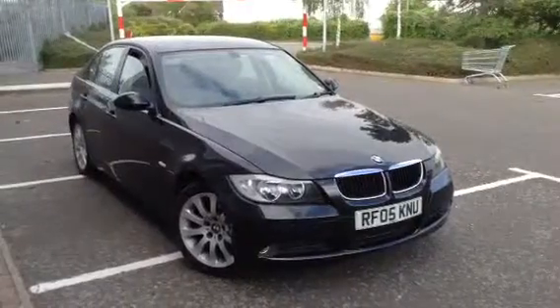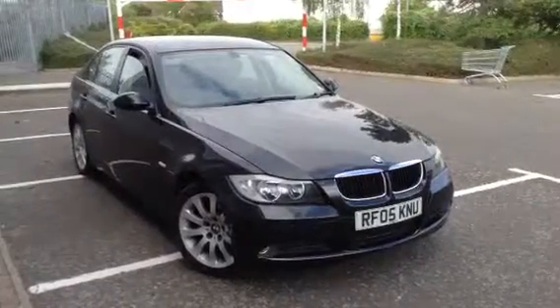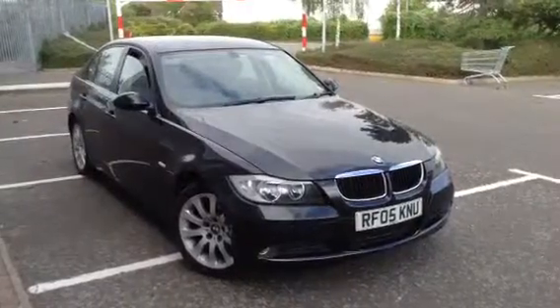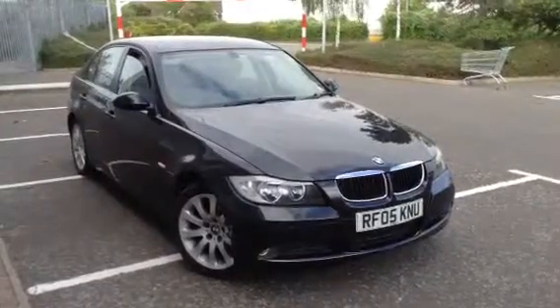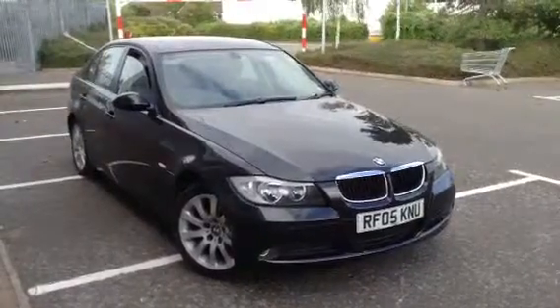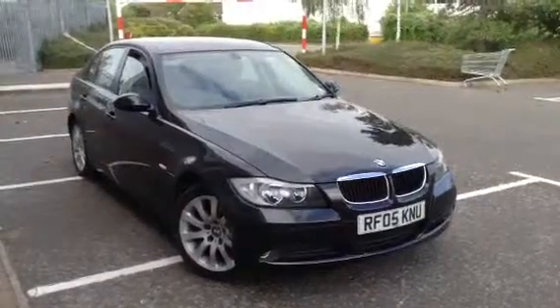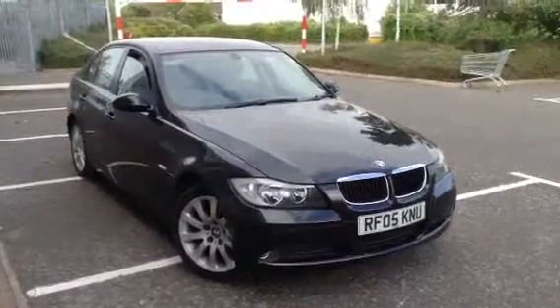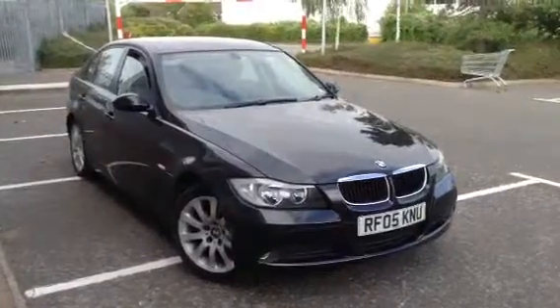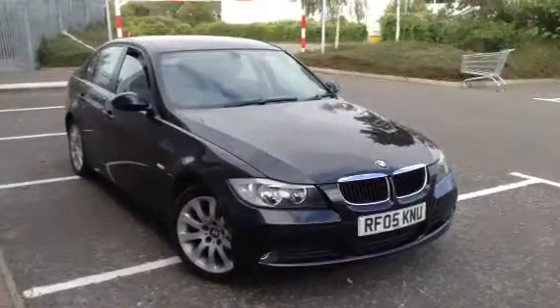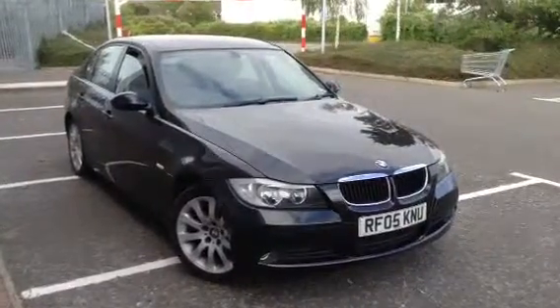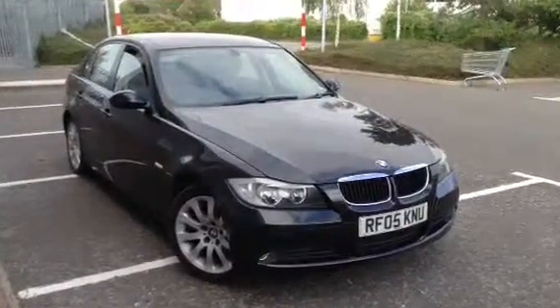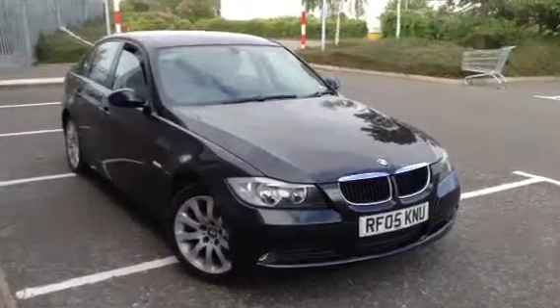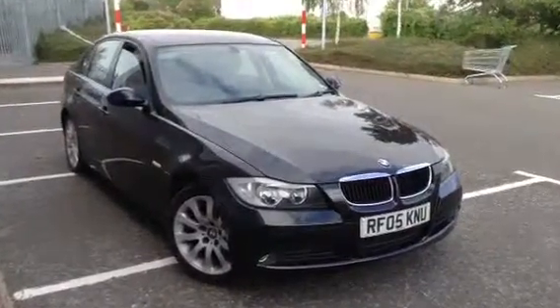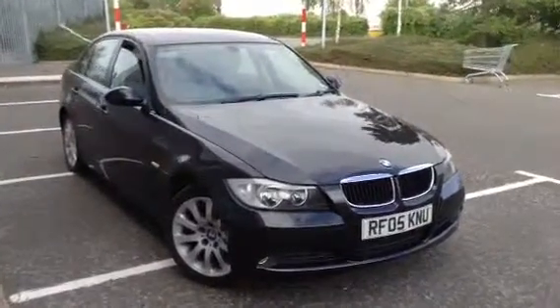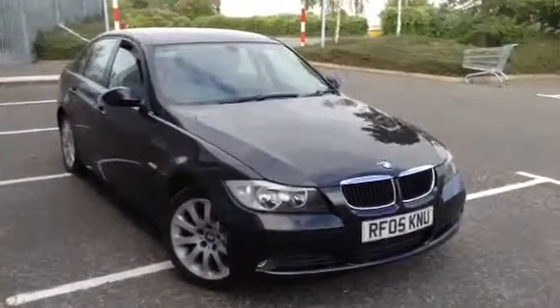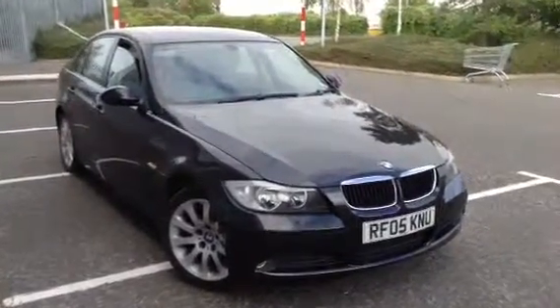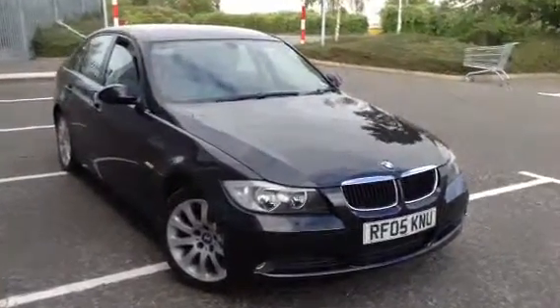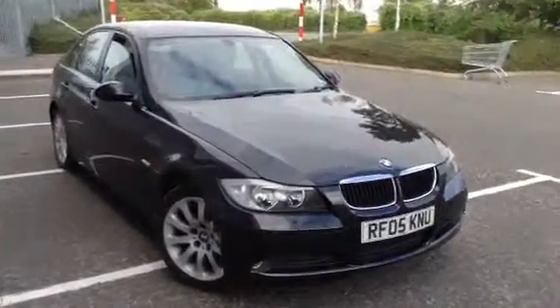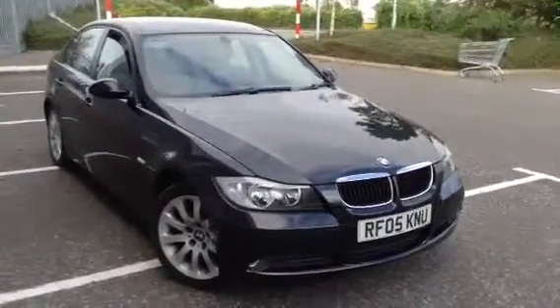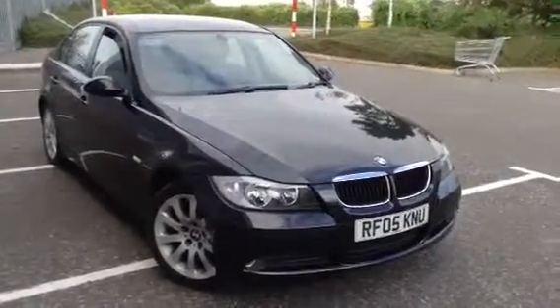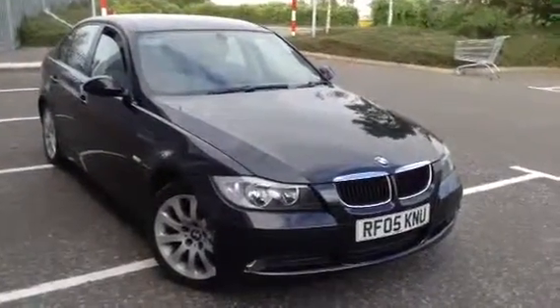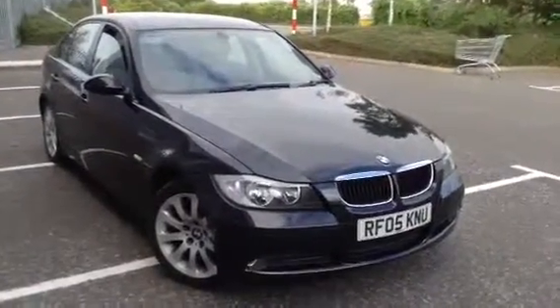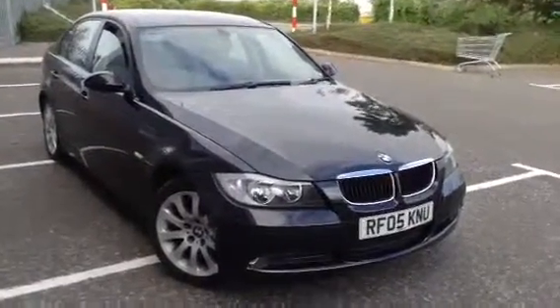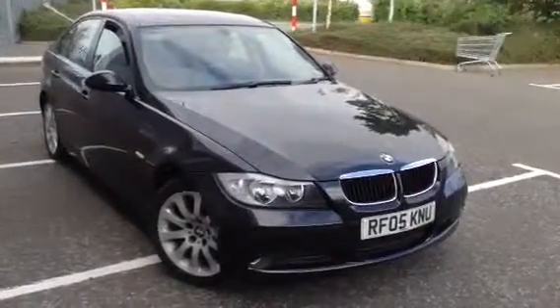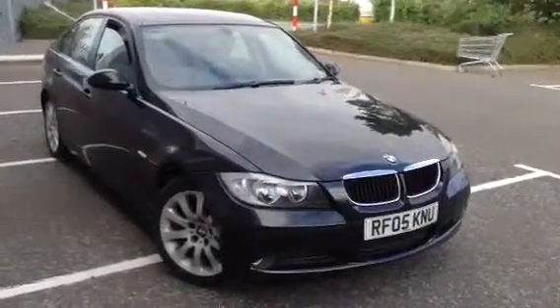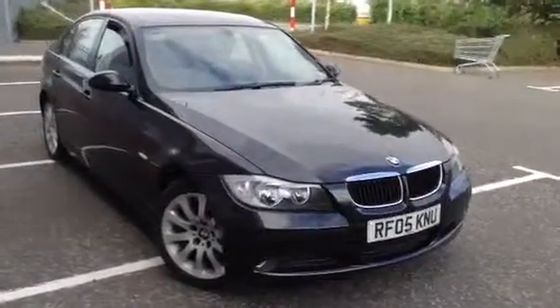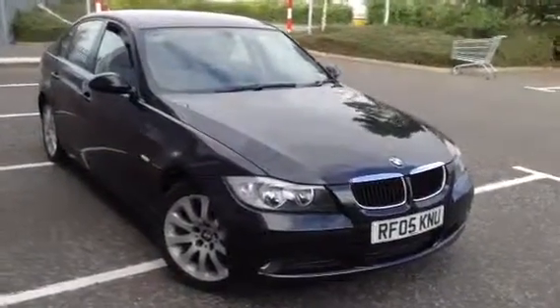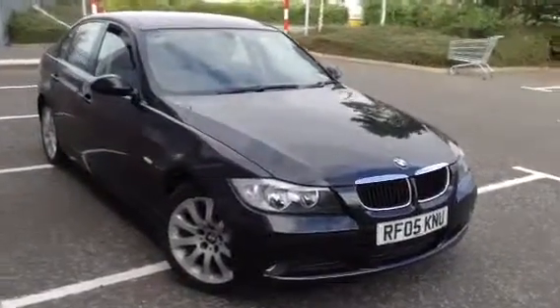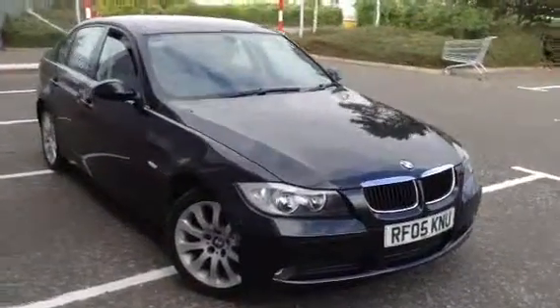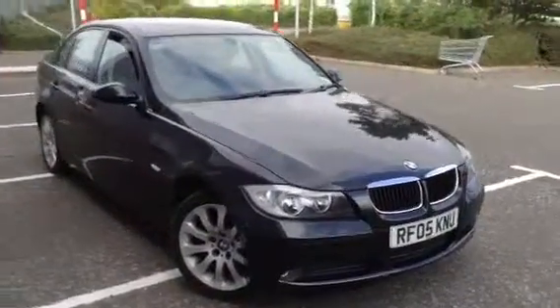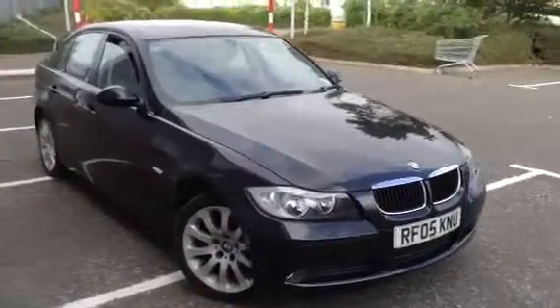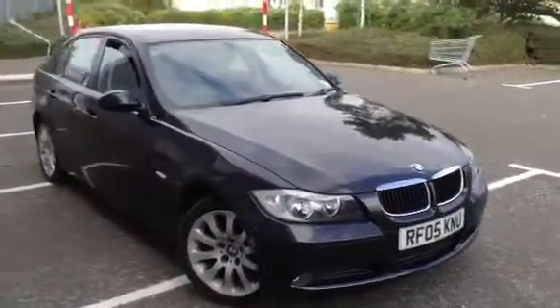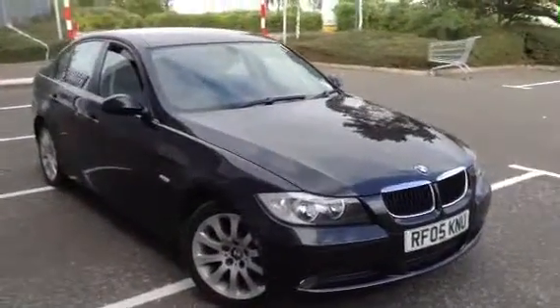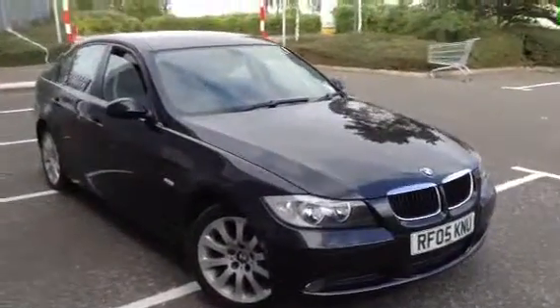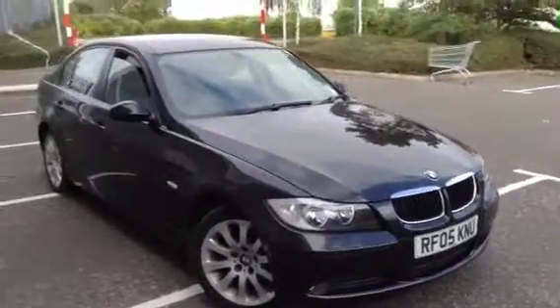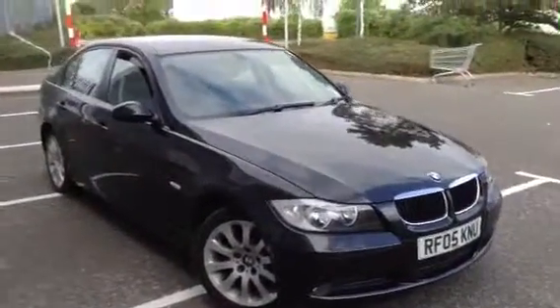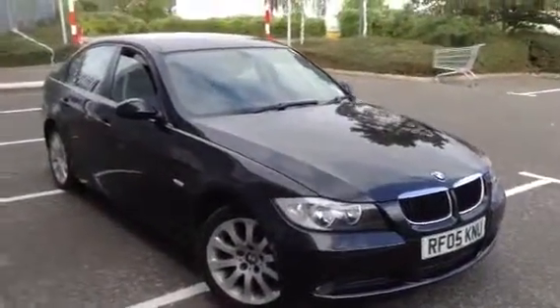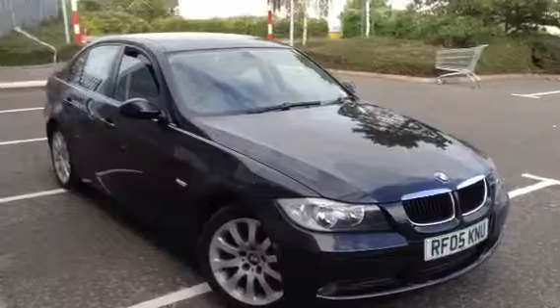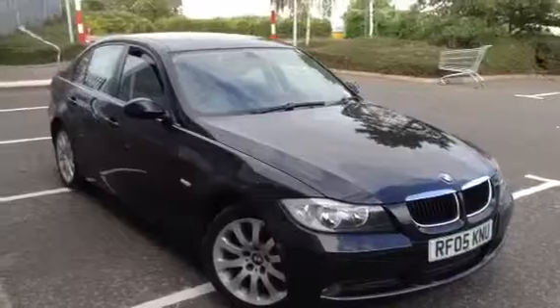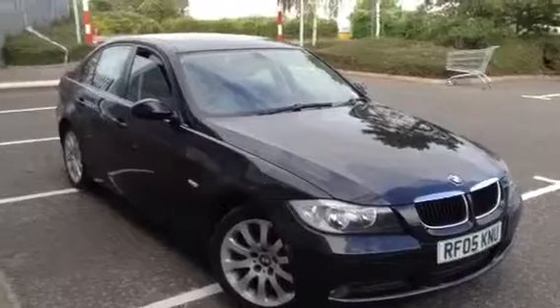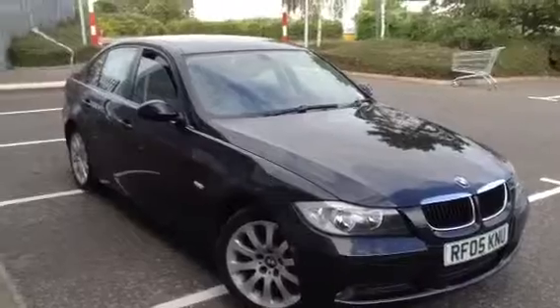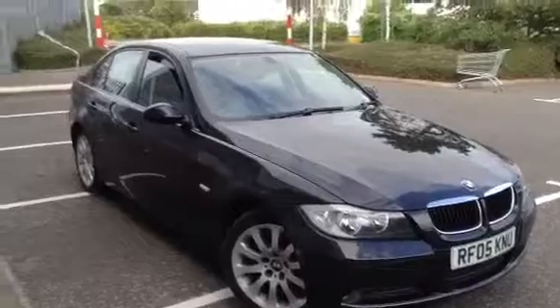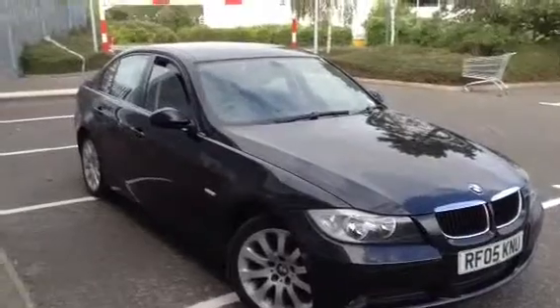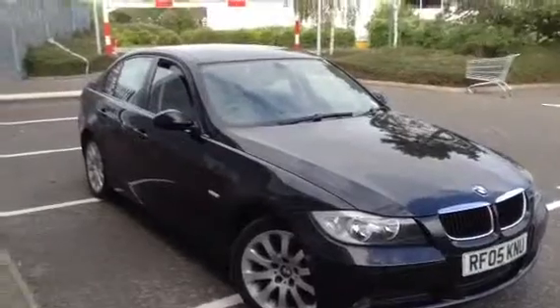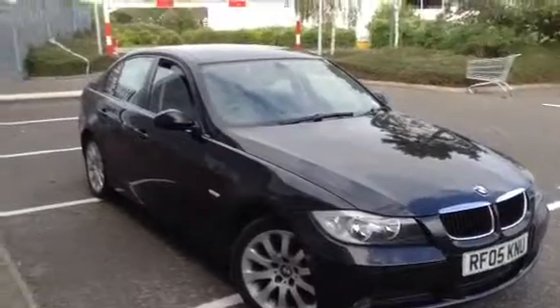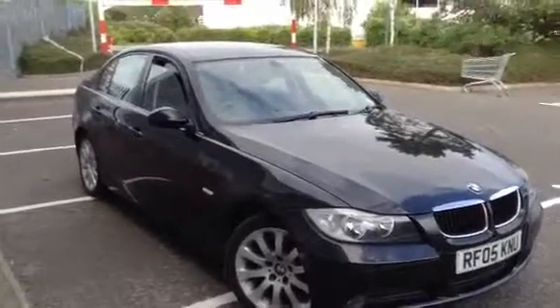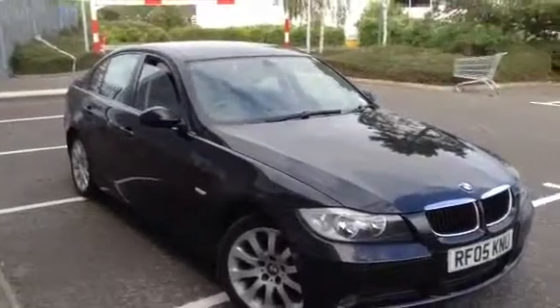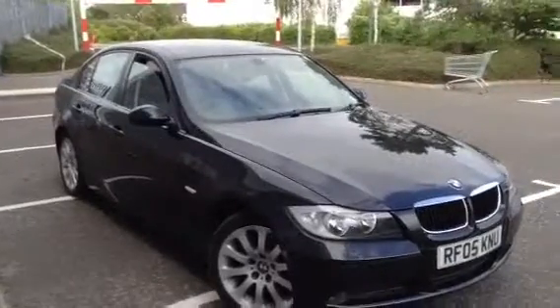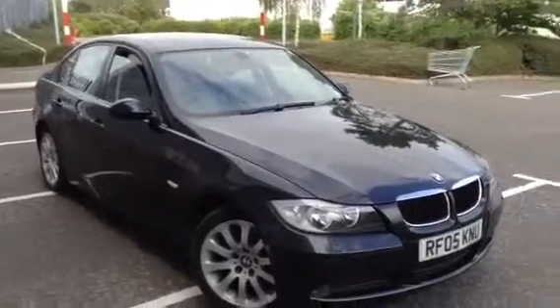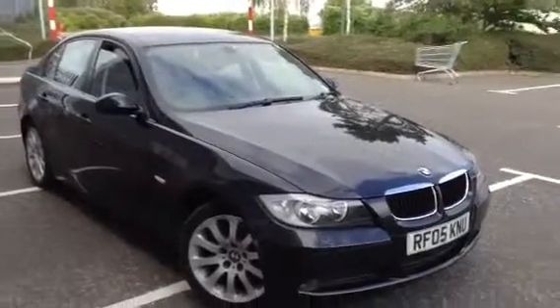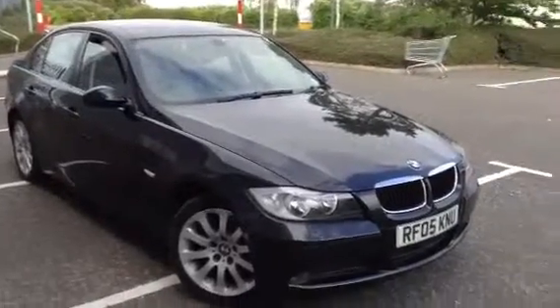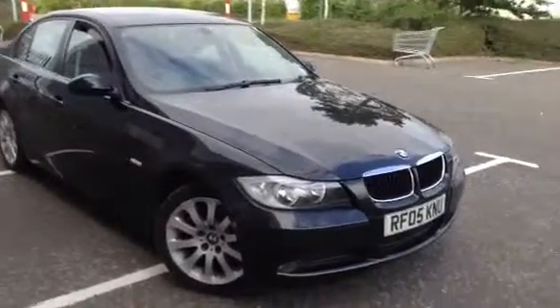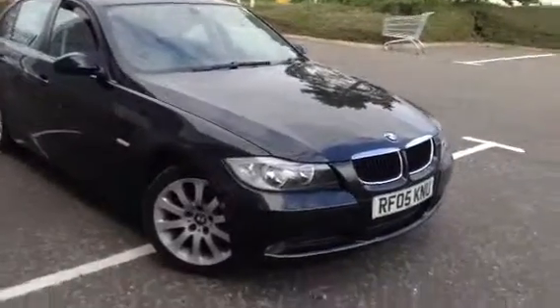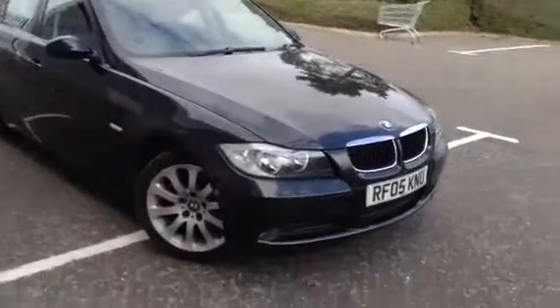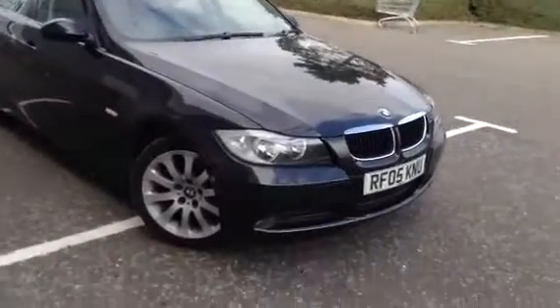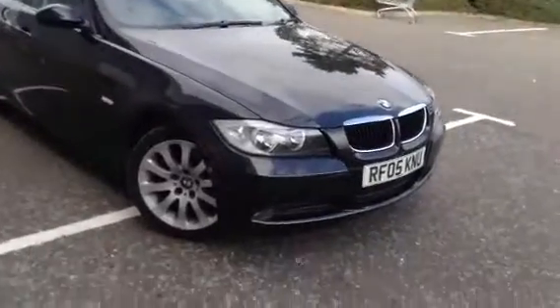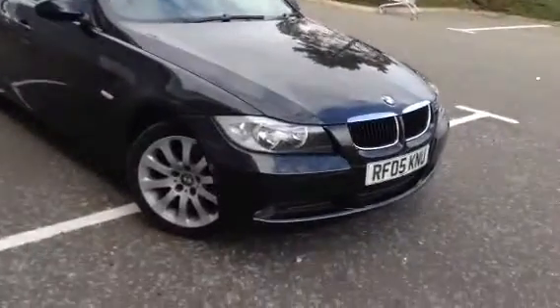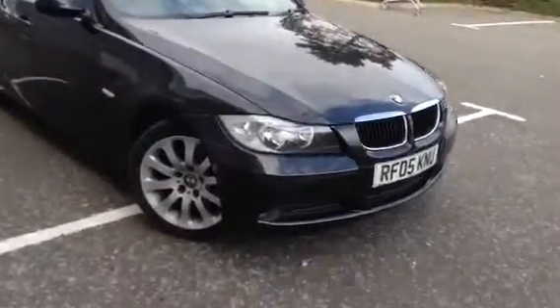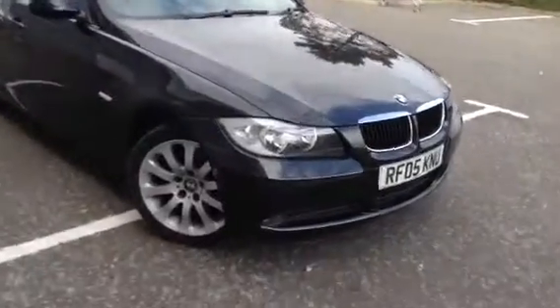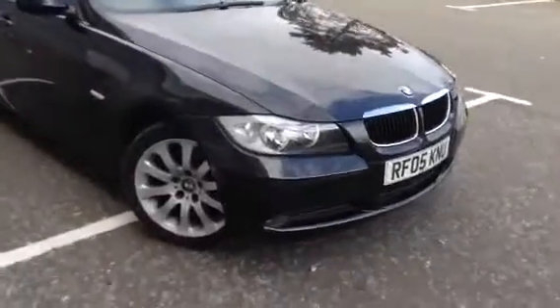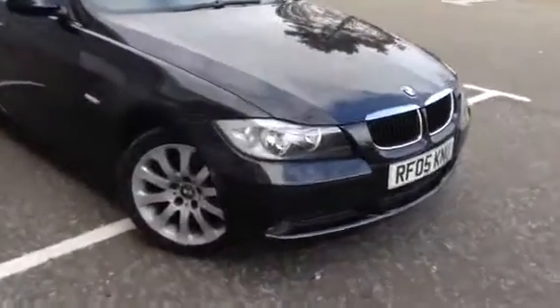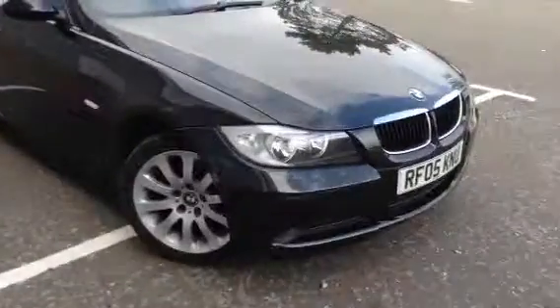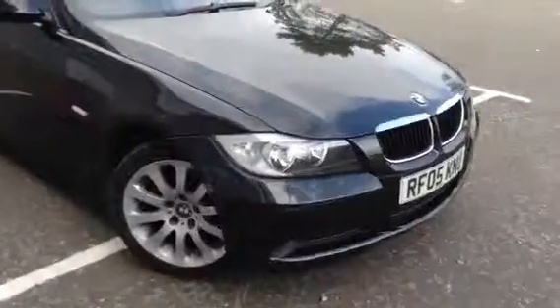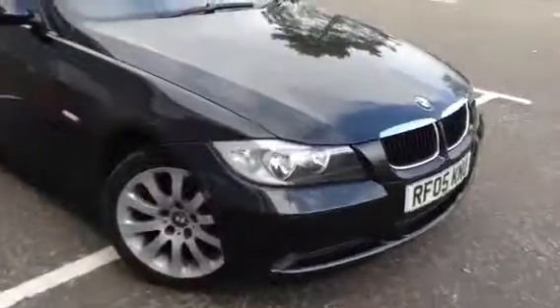Here we have a 2005 BMW 320 diesel SE in black. There is some damage to the vehicle as you'll see throughout the video.